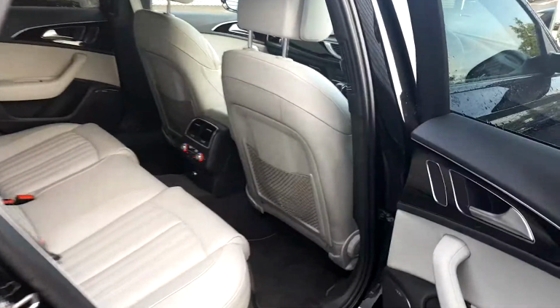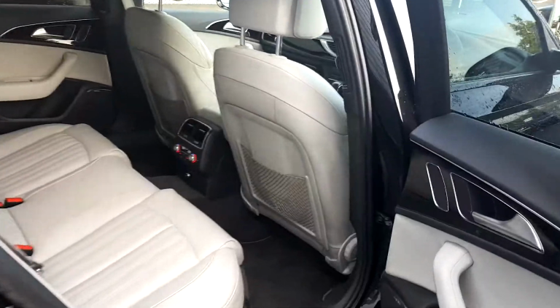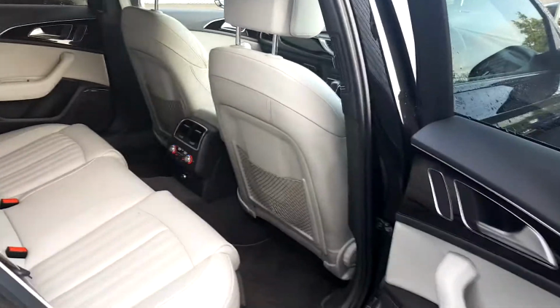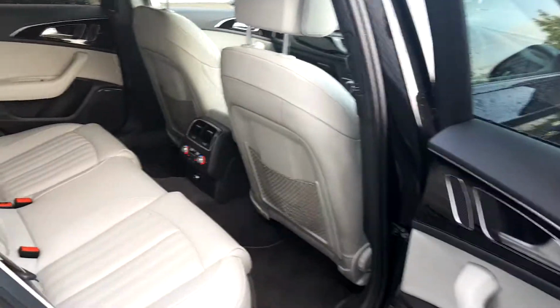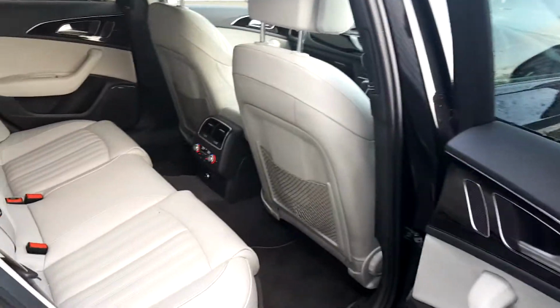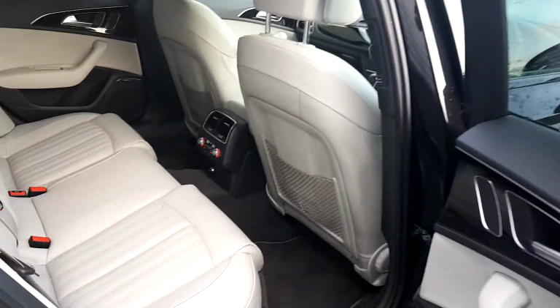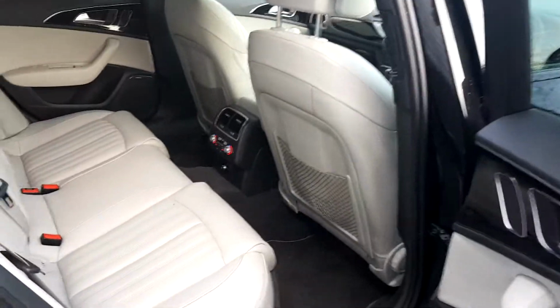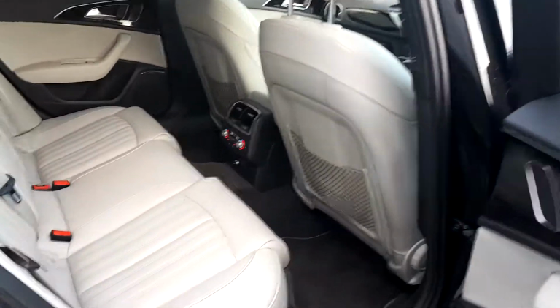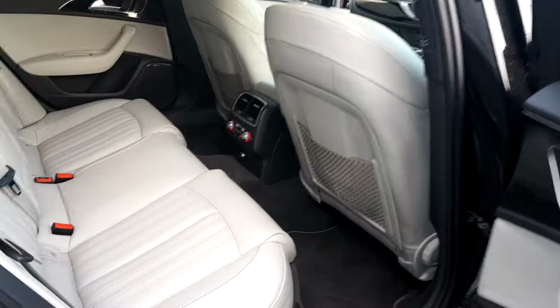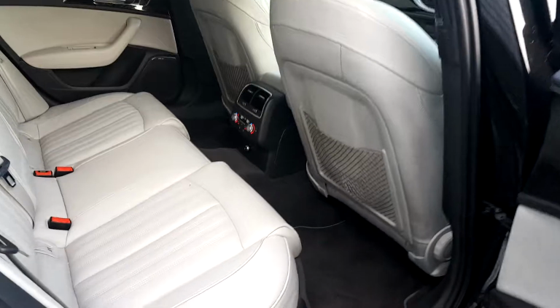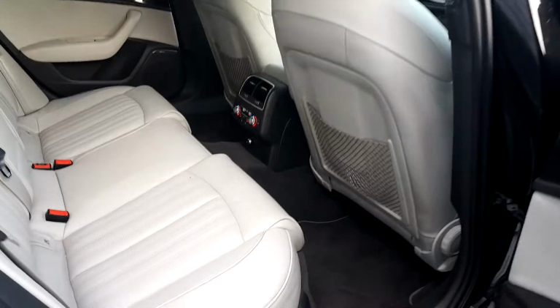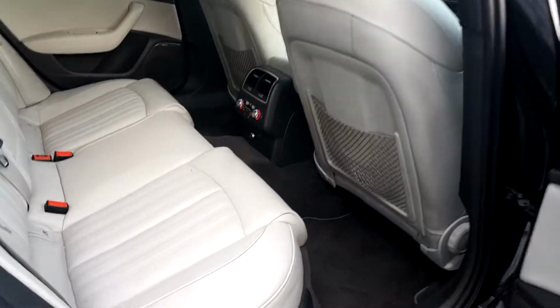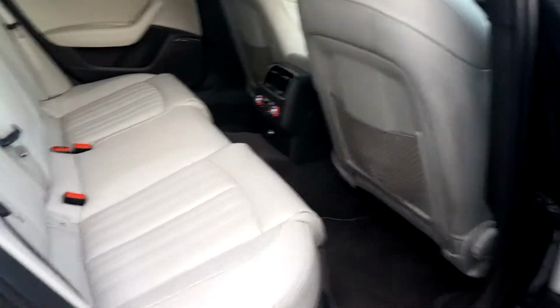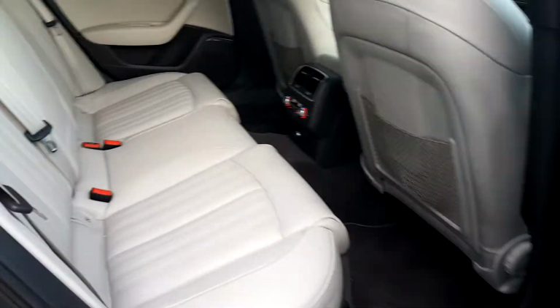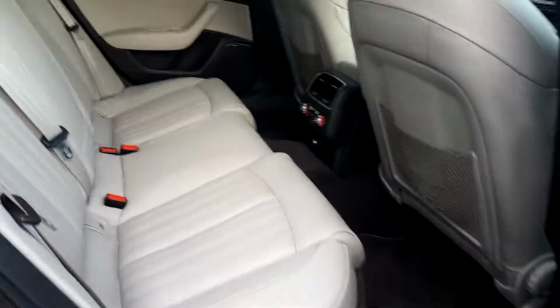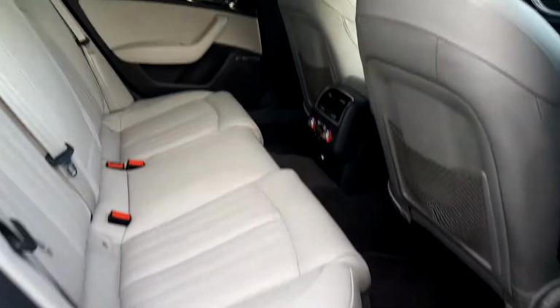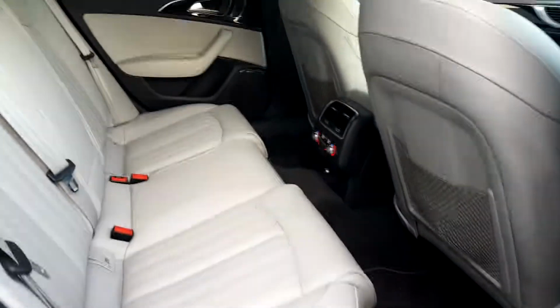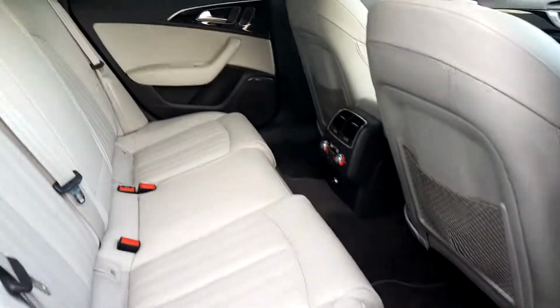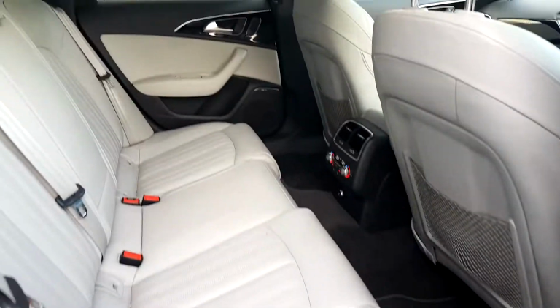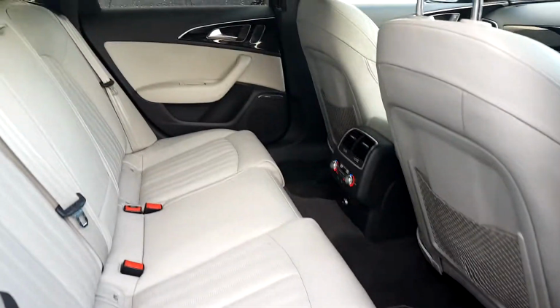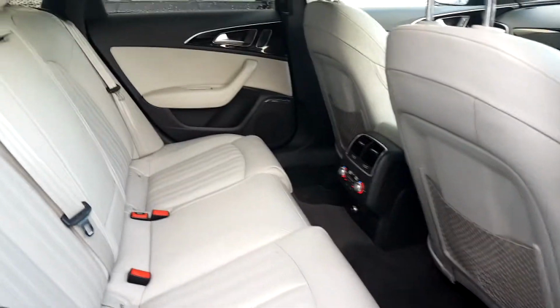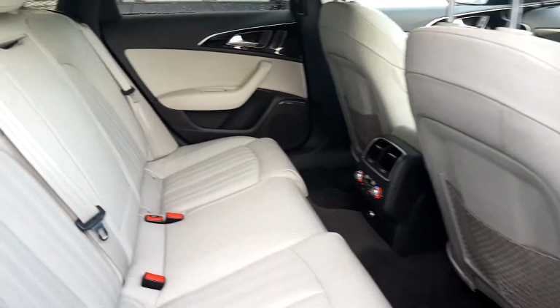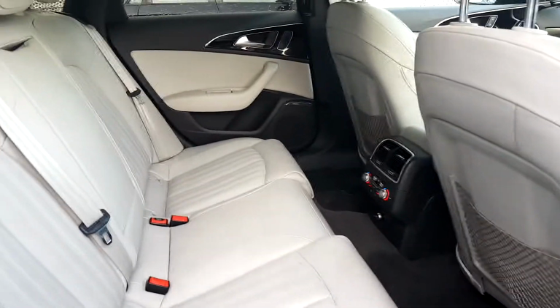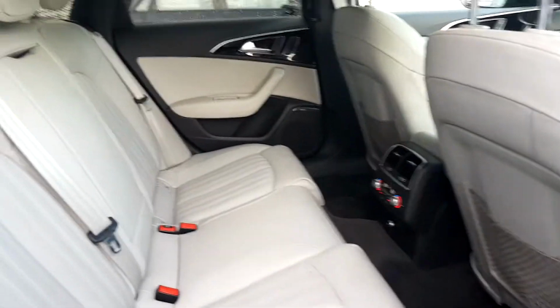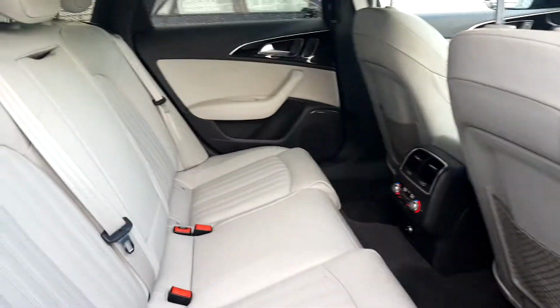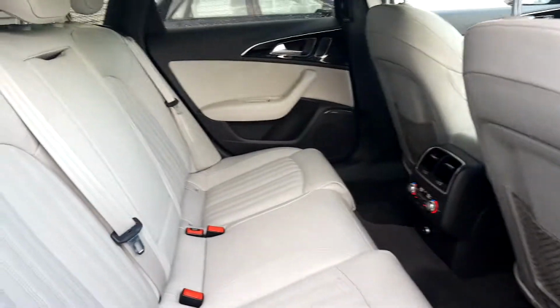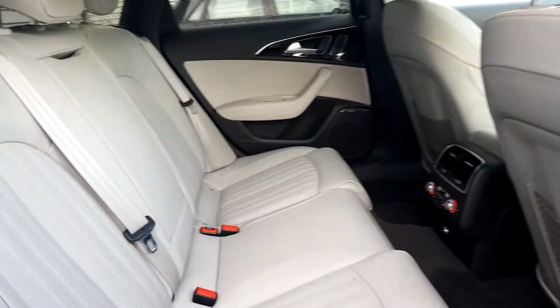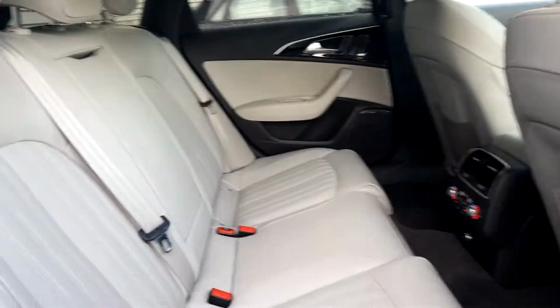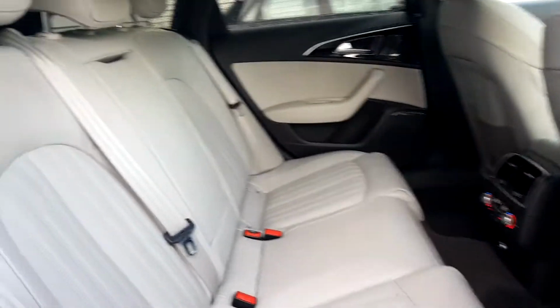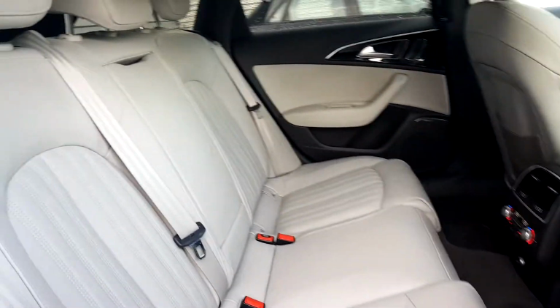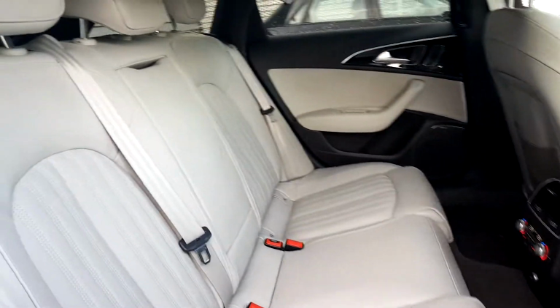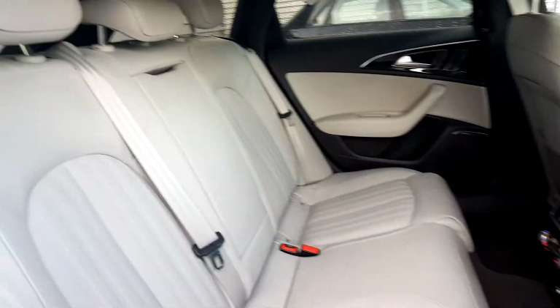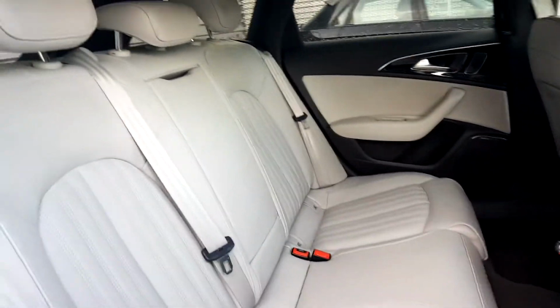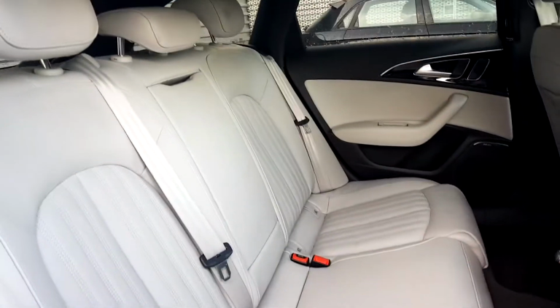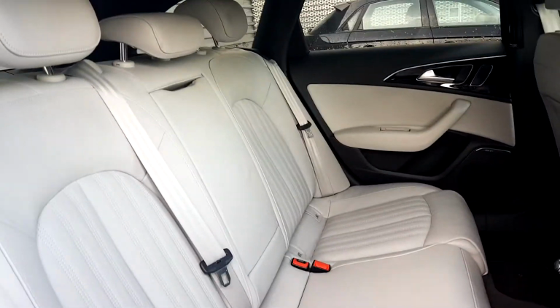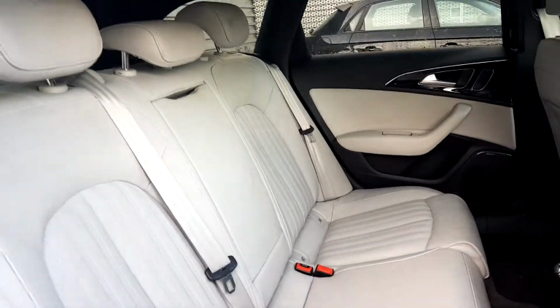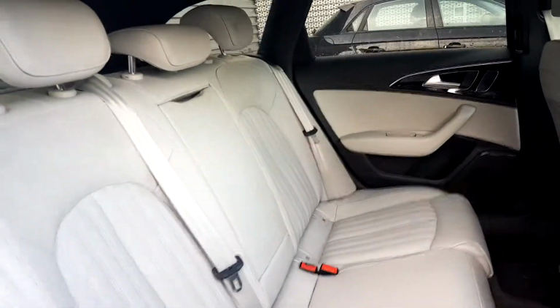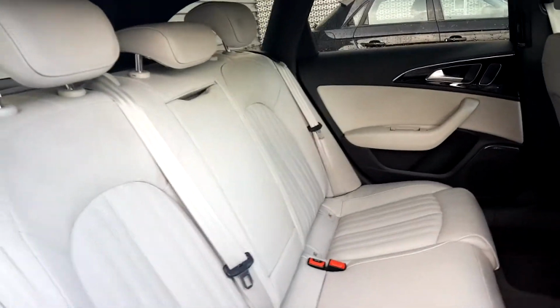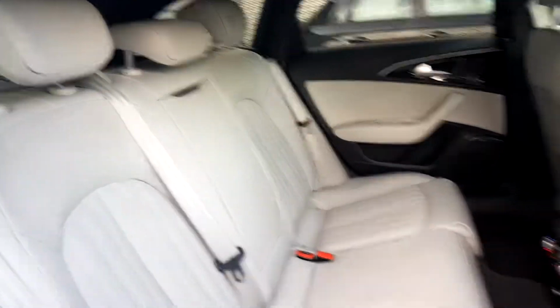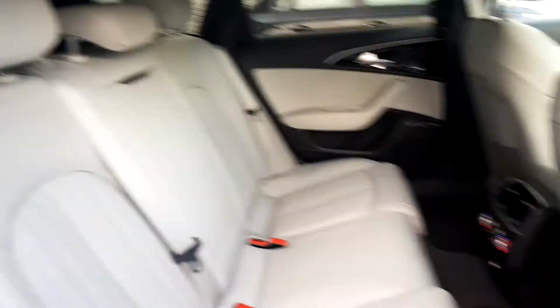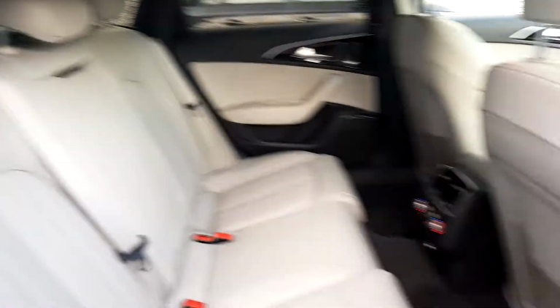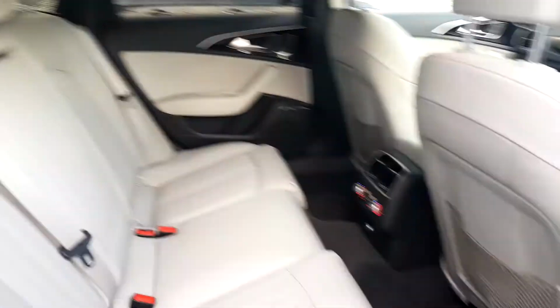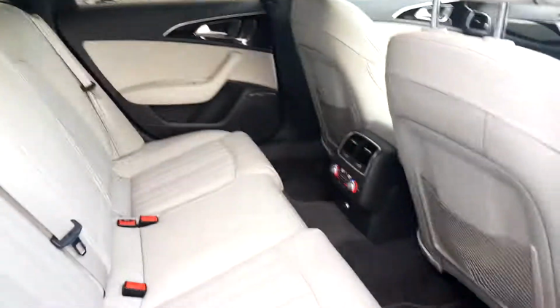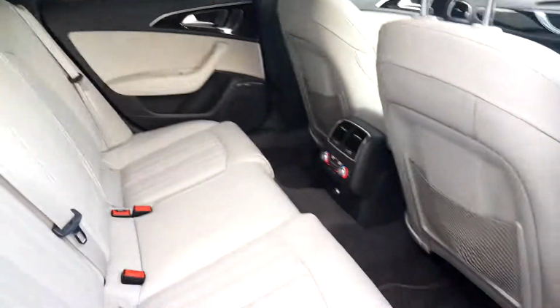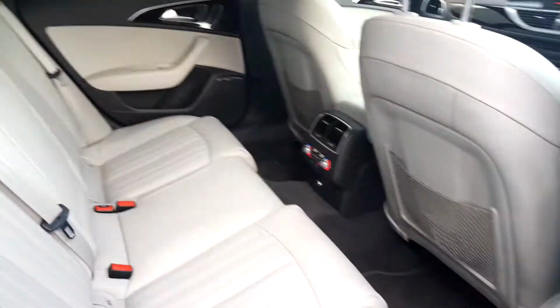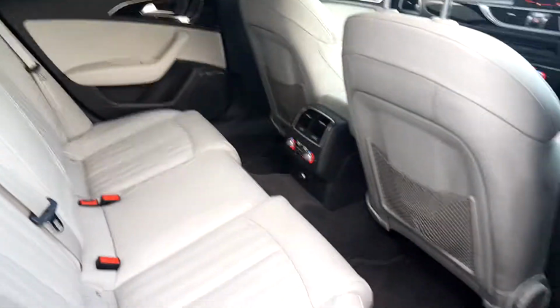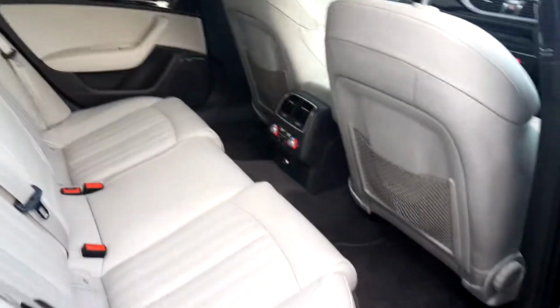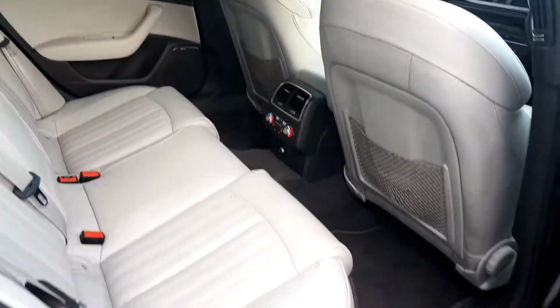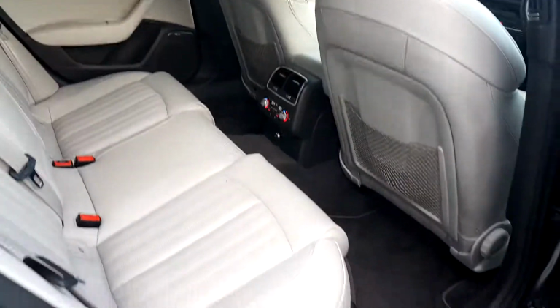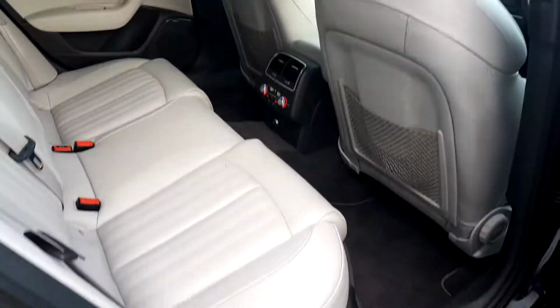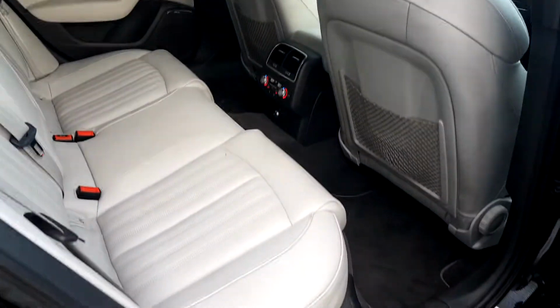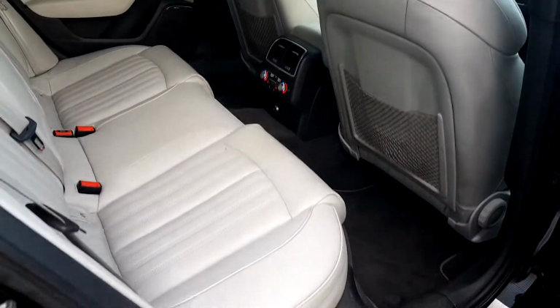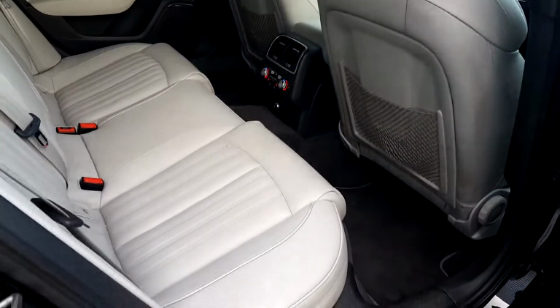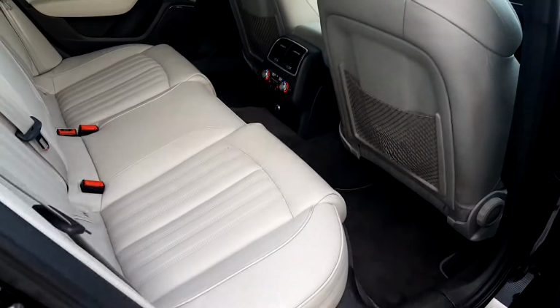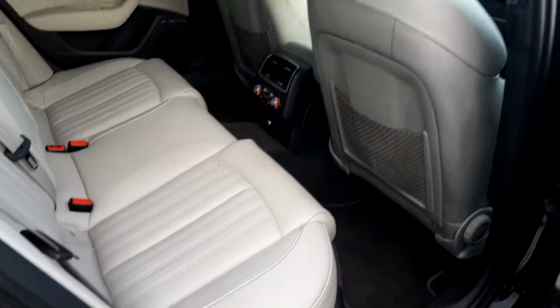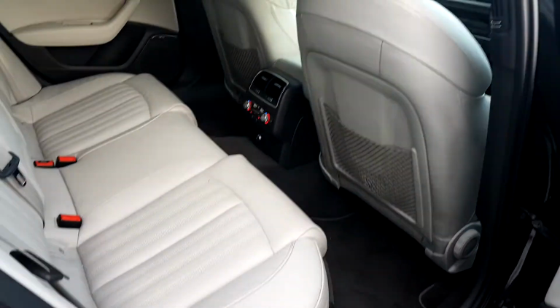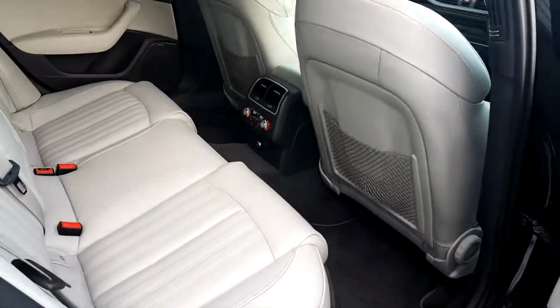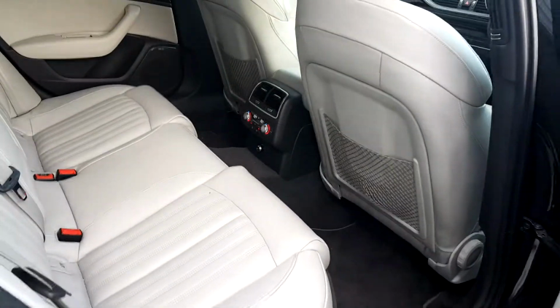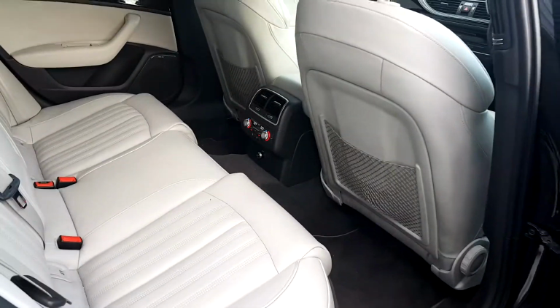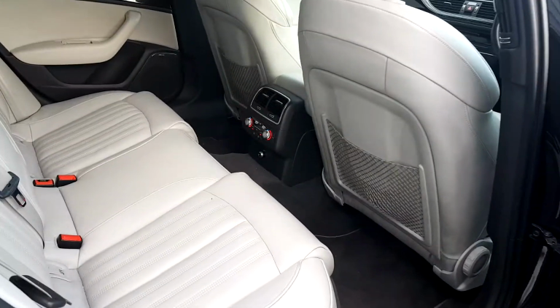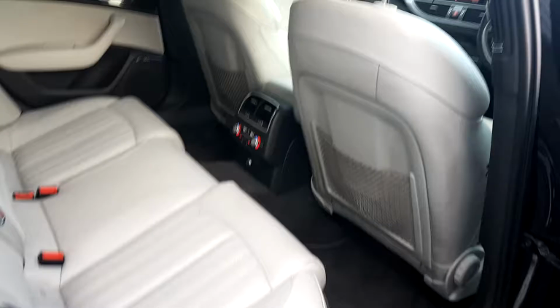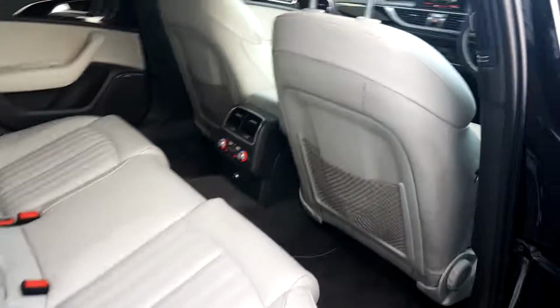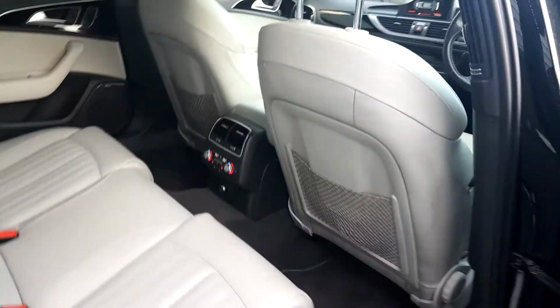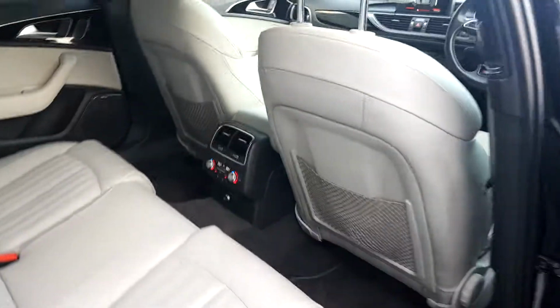There's a full leather S9 interior in this A6 Avant in Lunar. It's absolutely stunning.